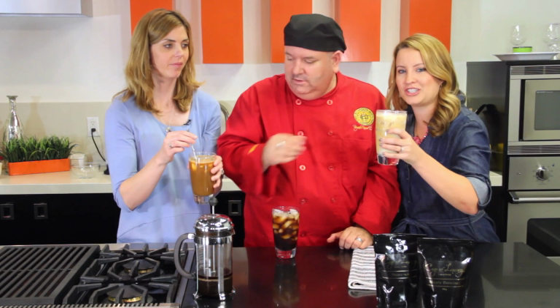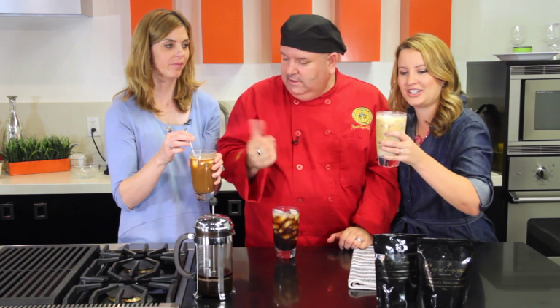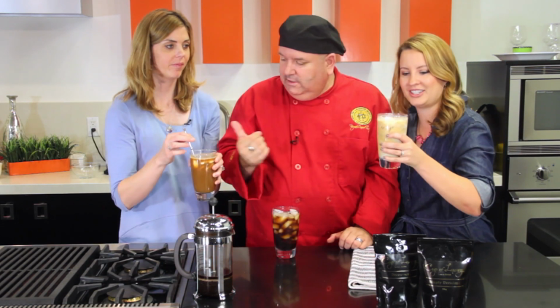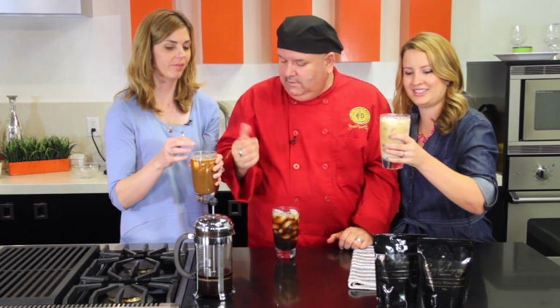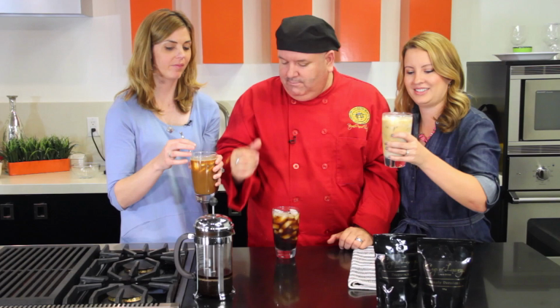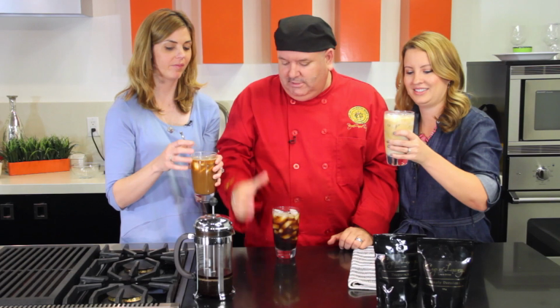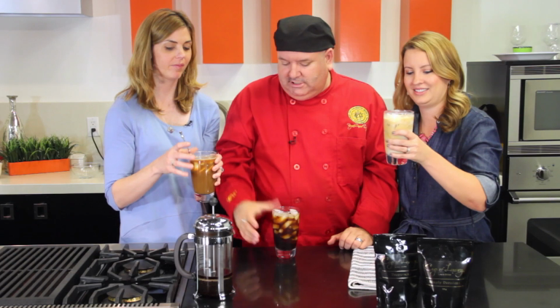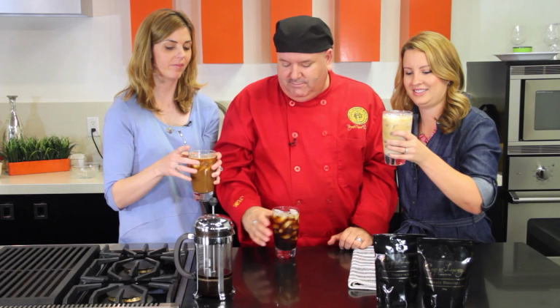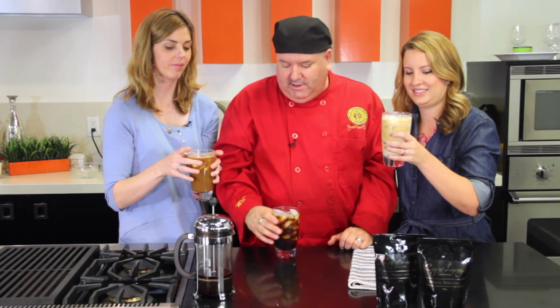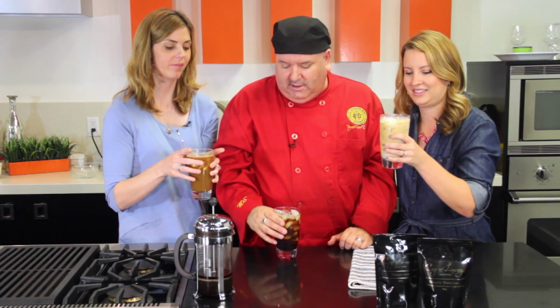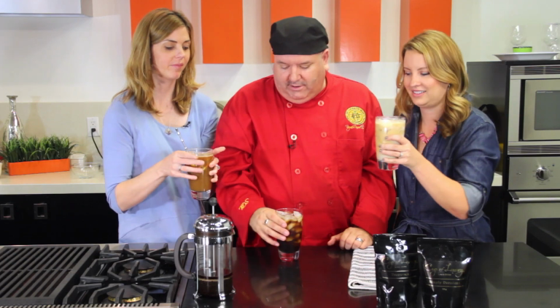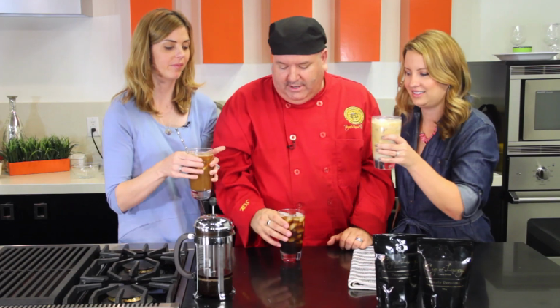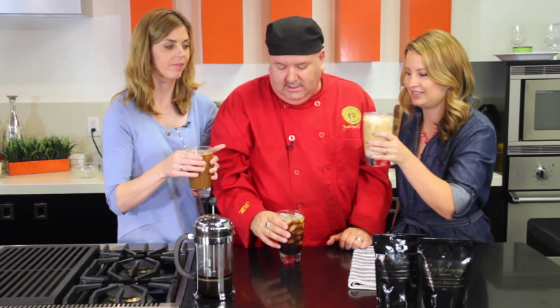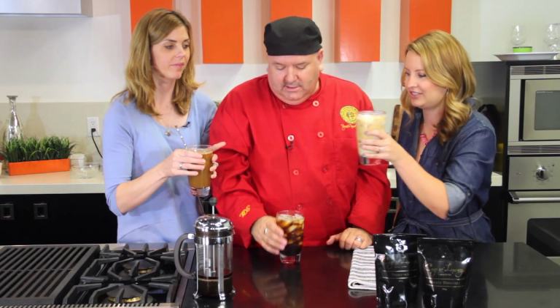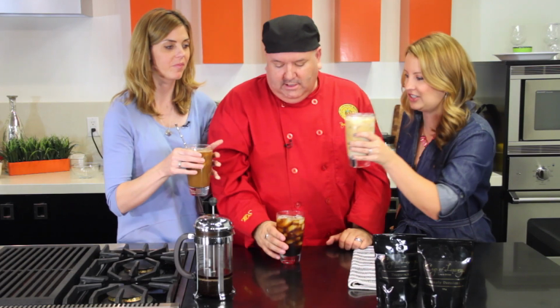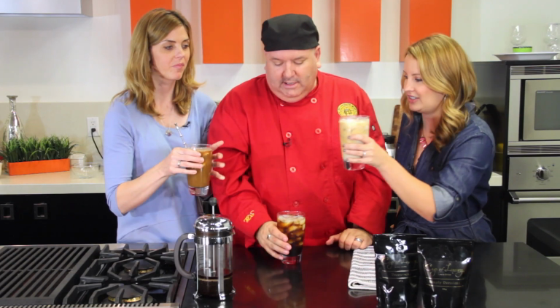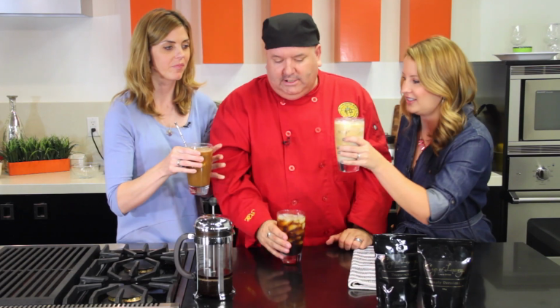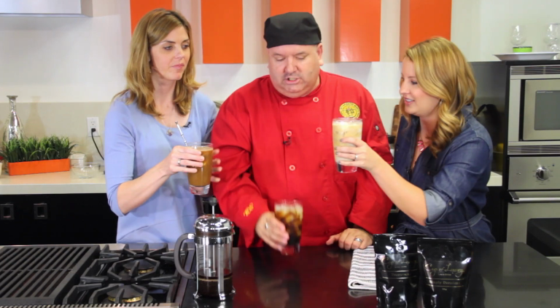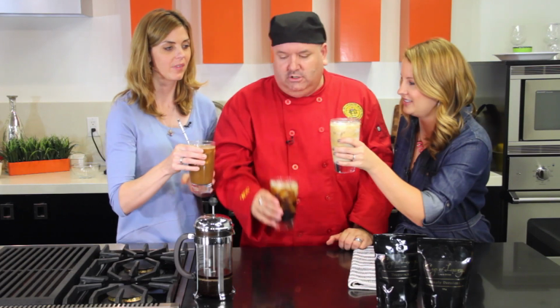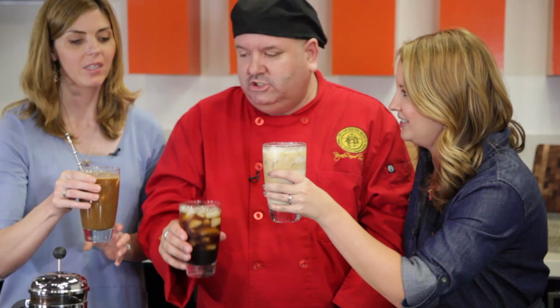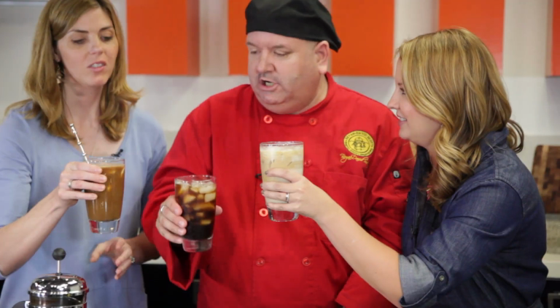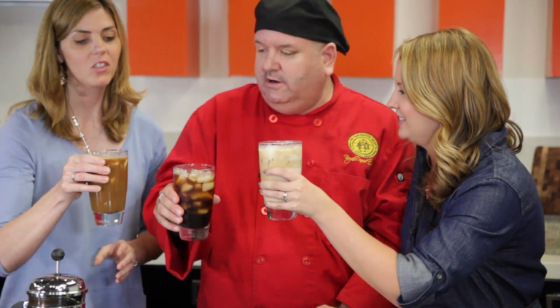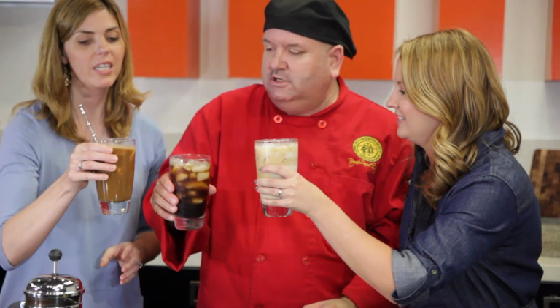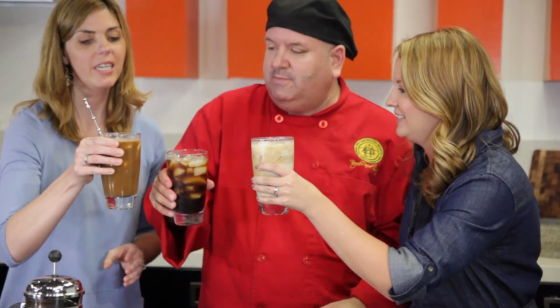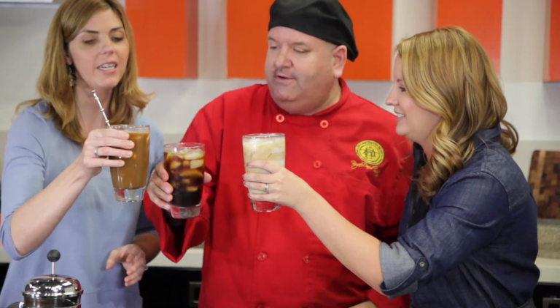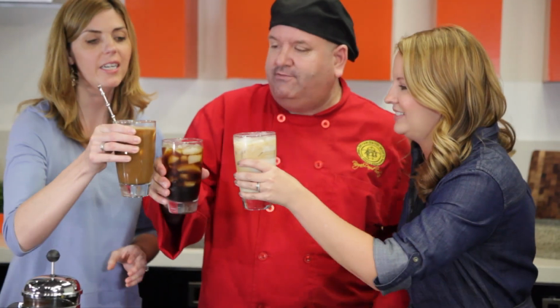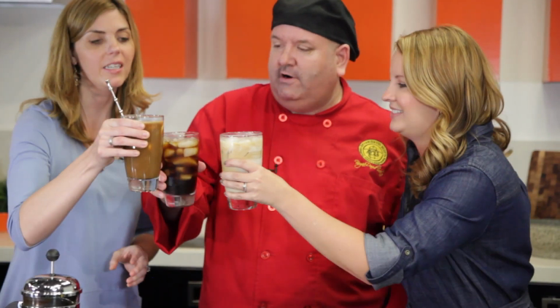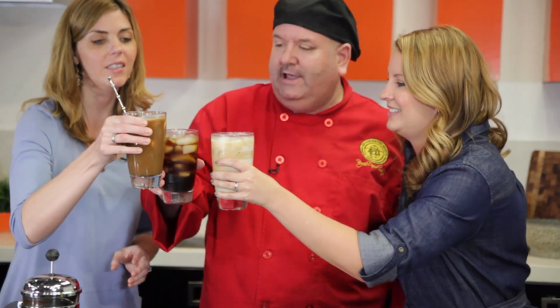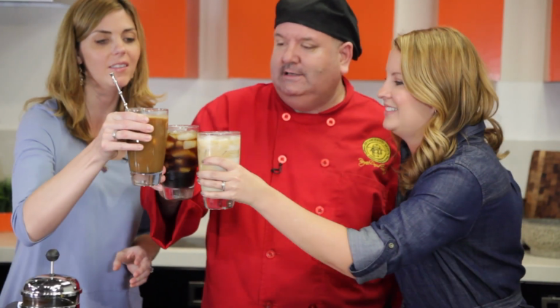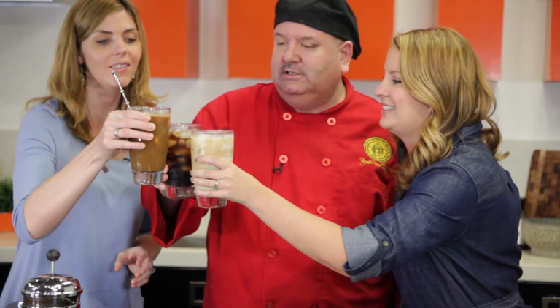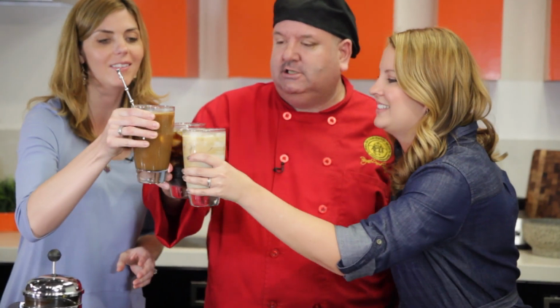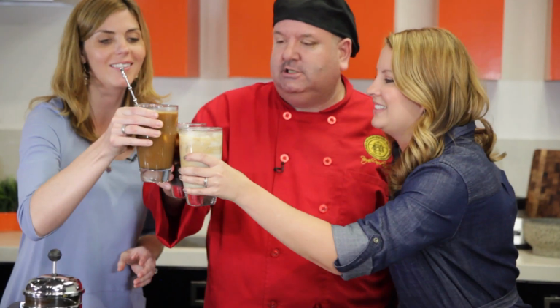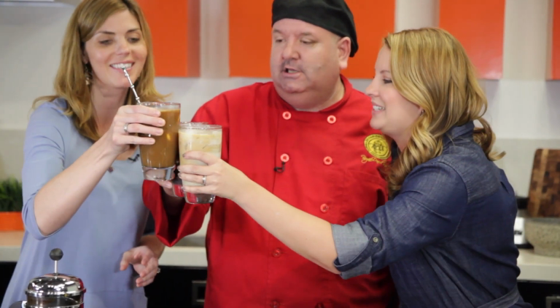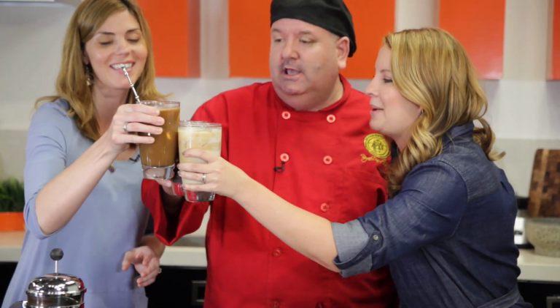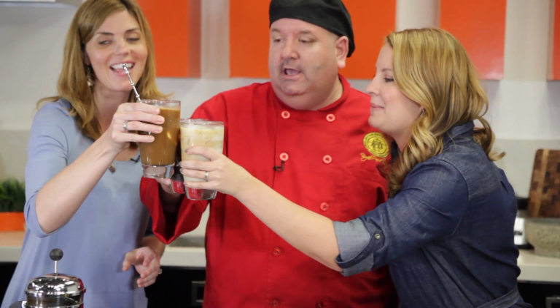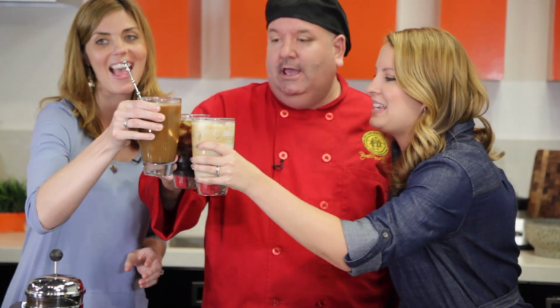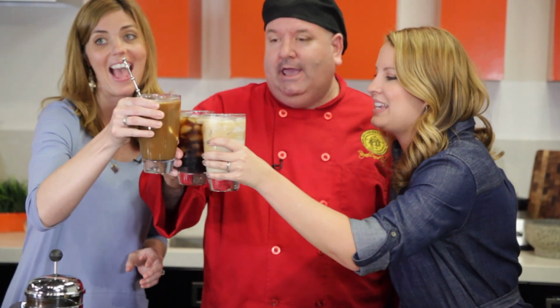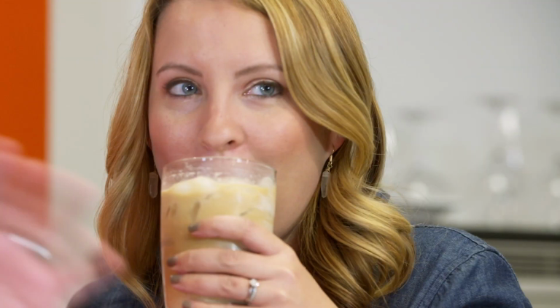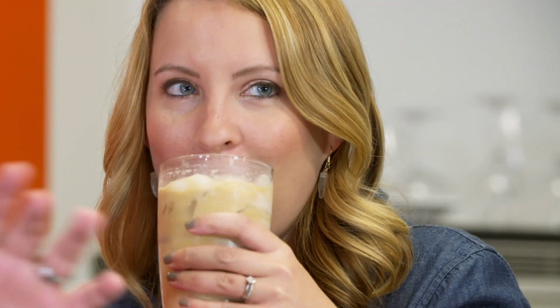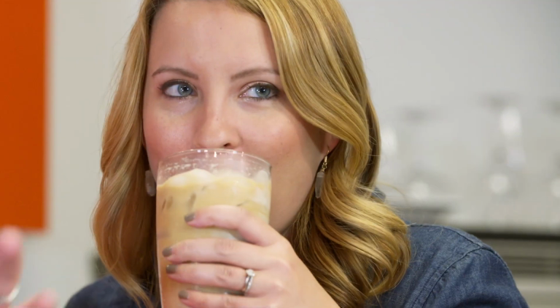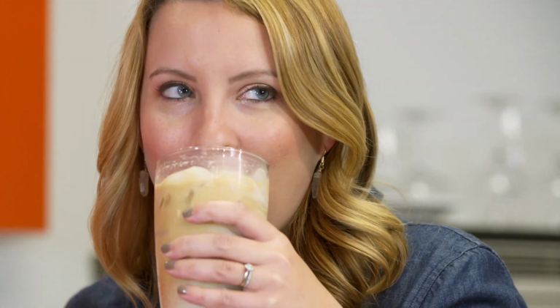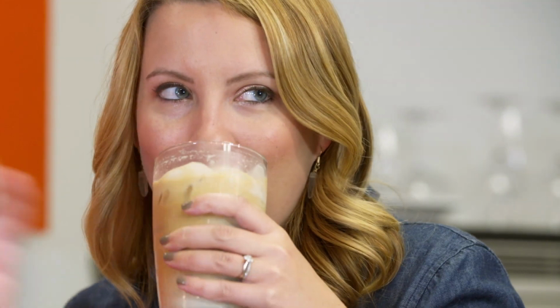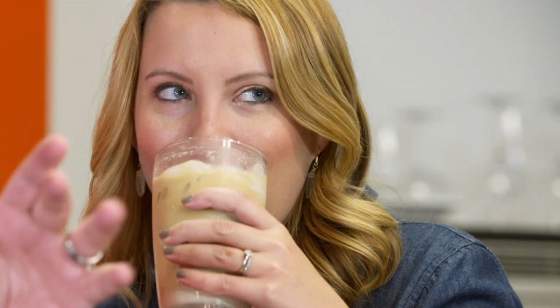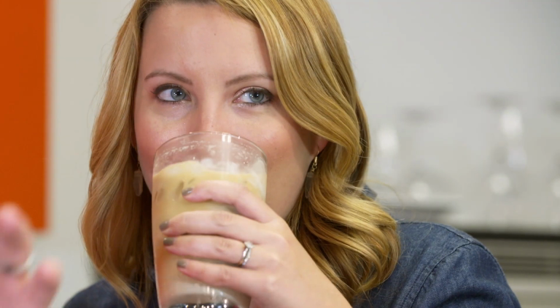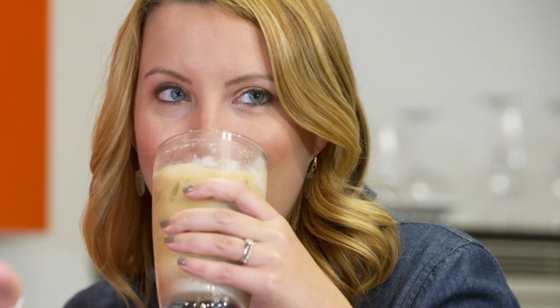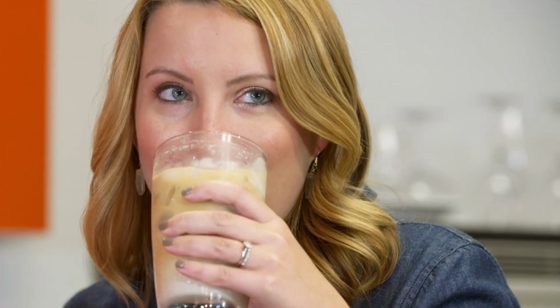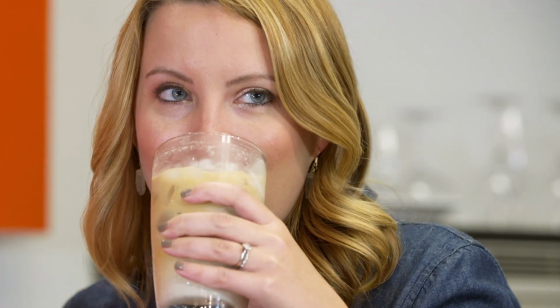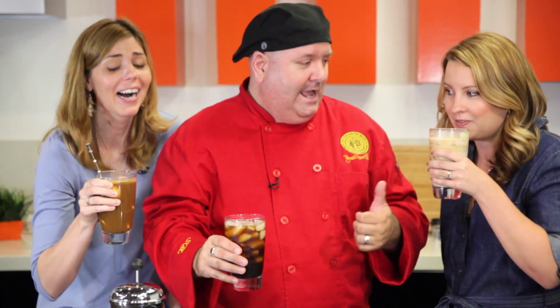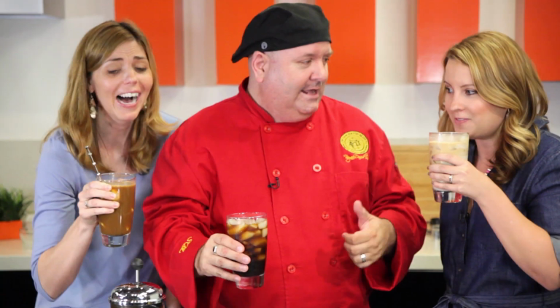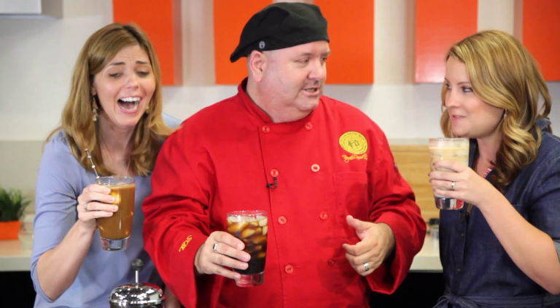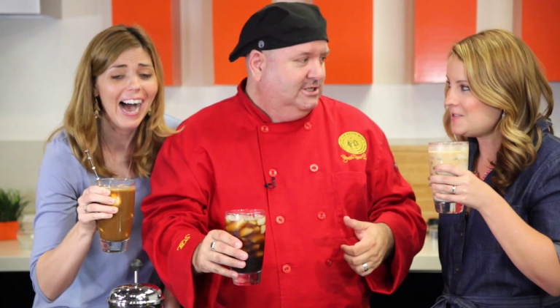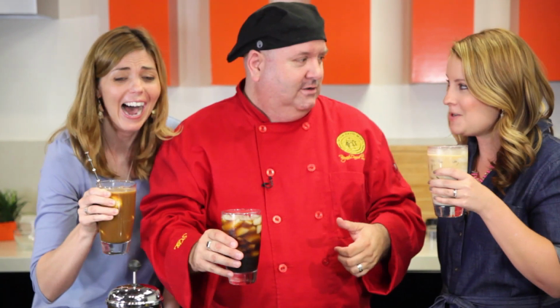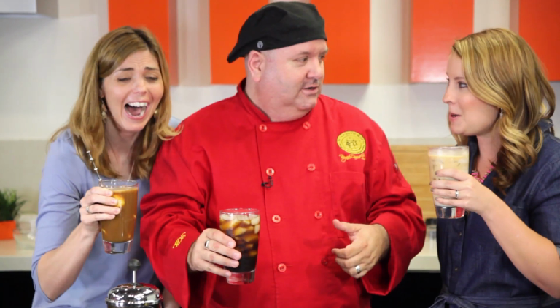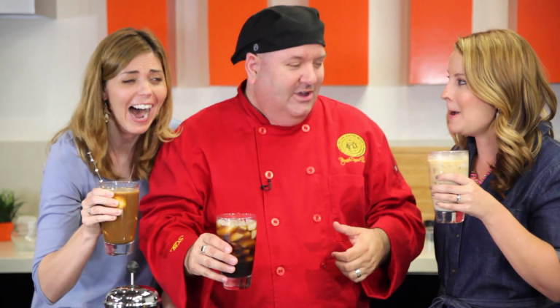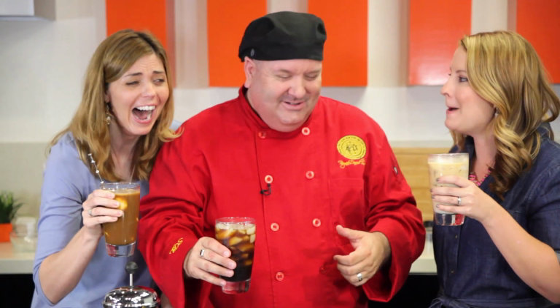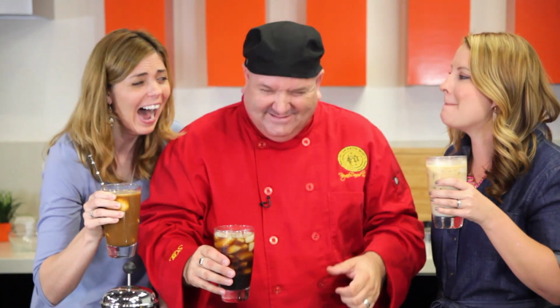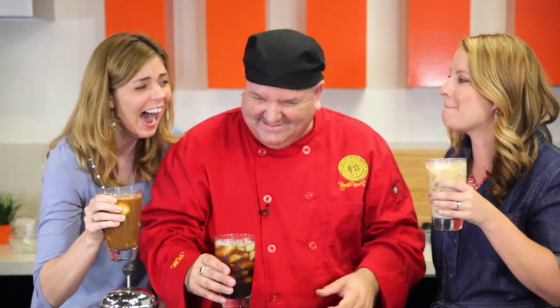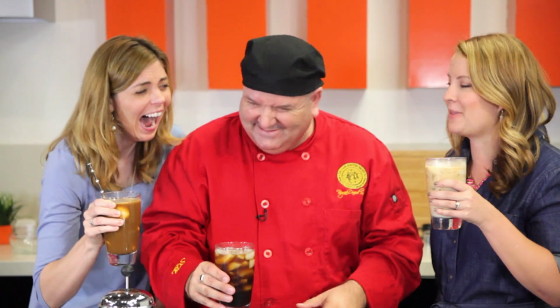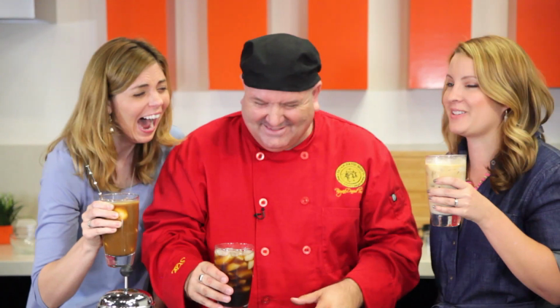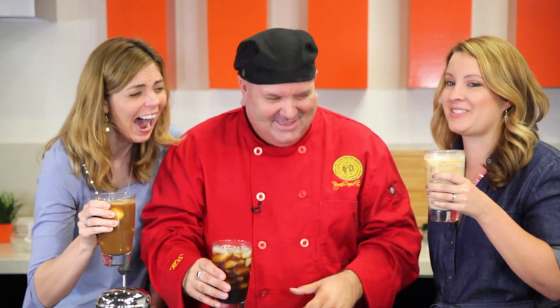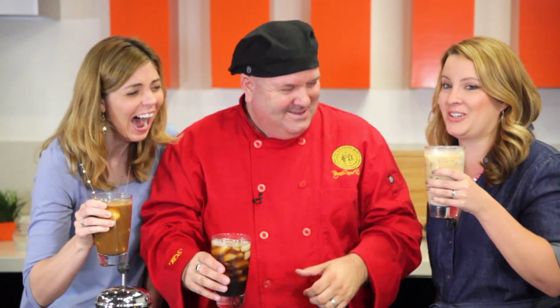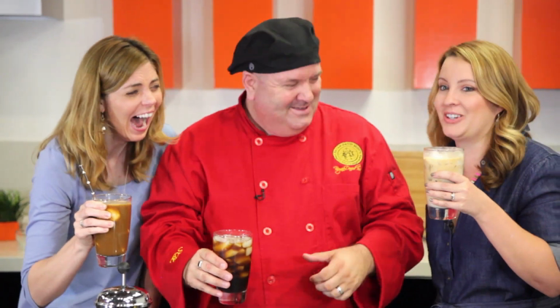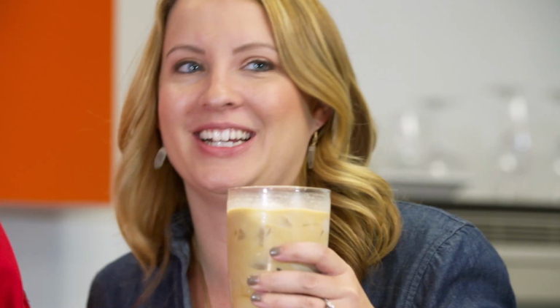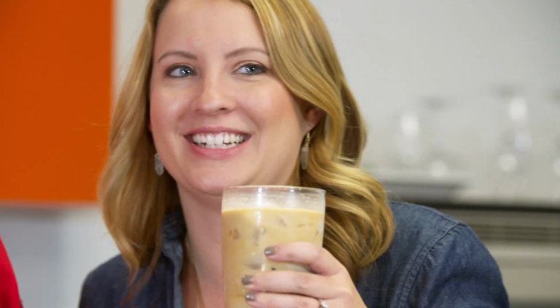No sugar. Cheers, my friends. Yummy. This is good.